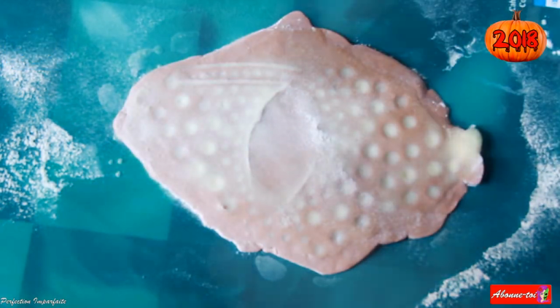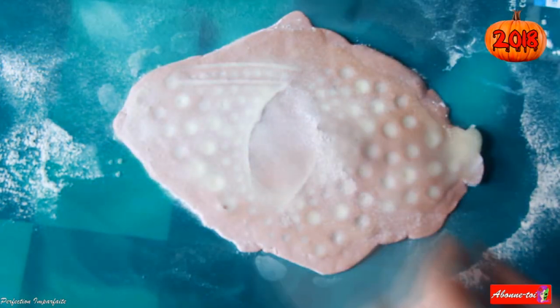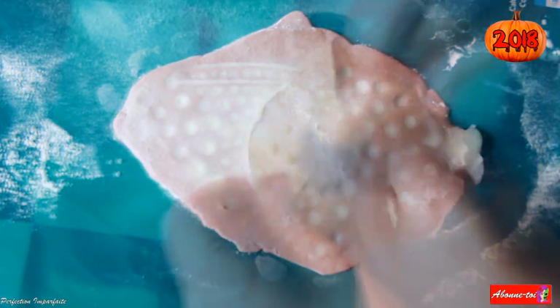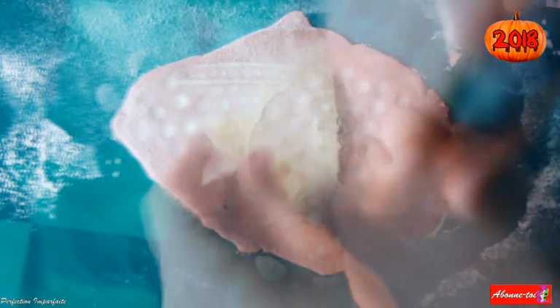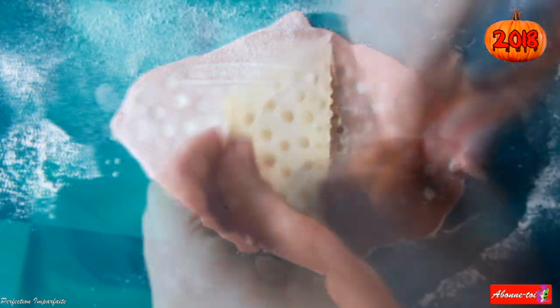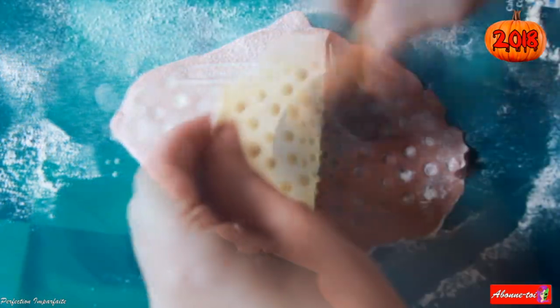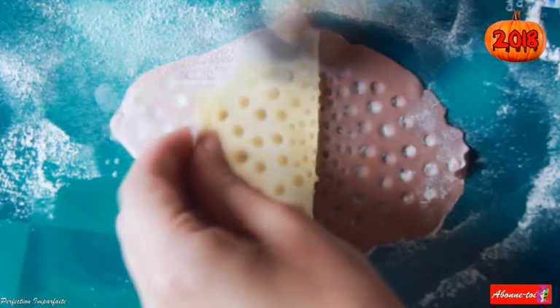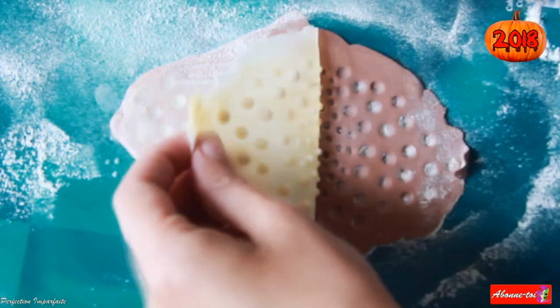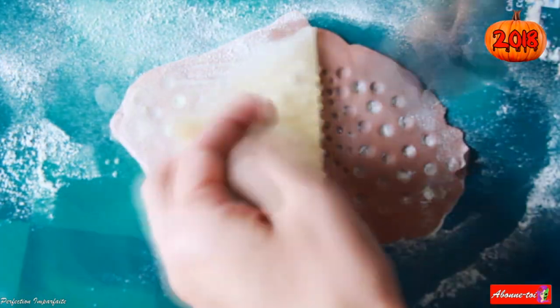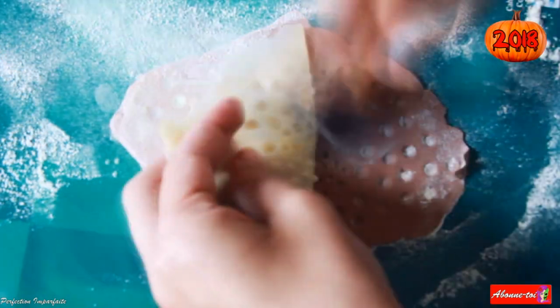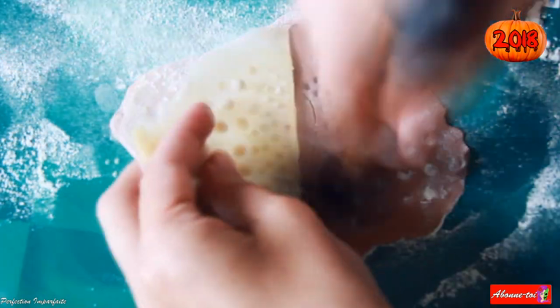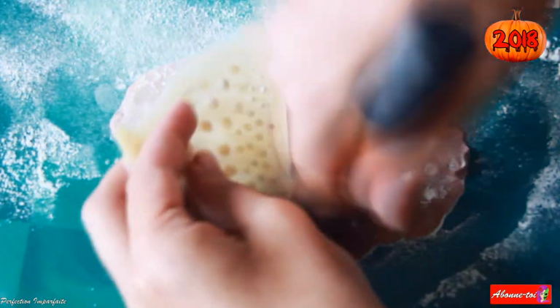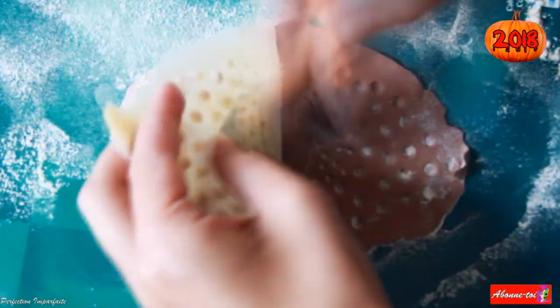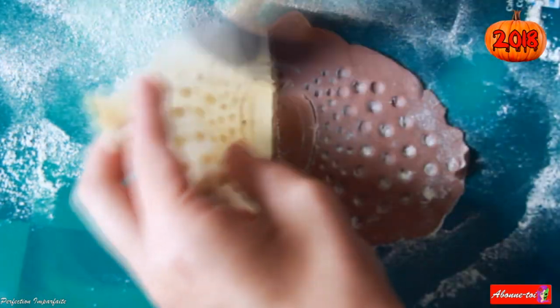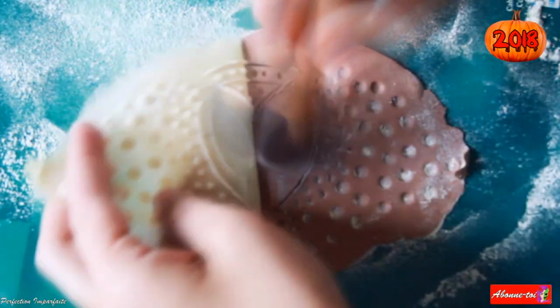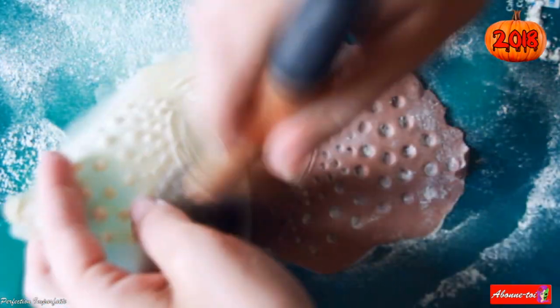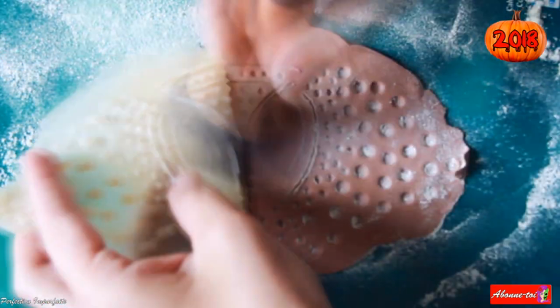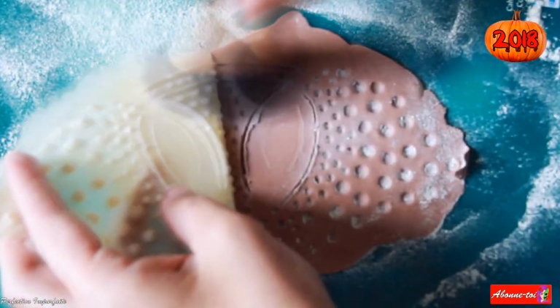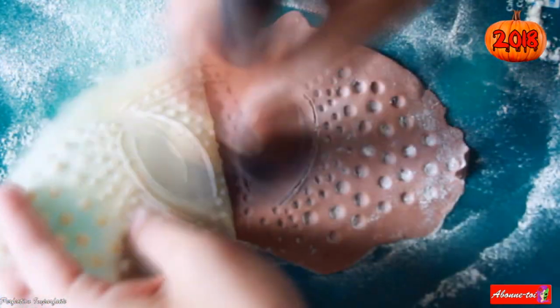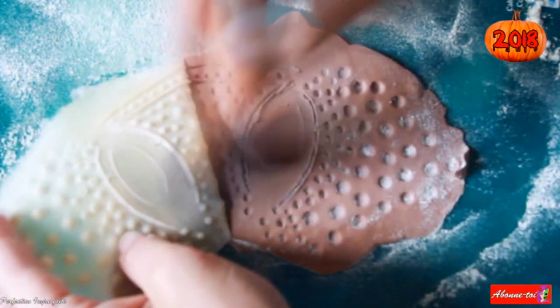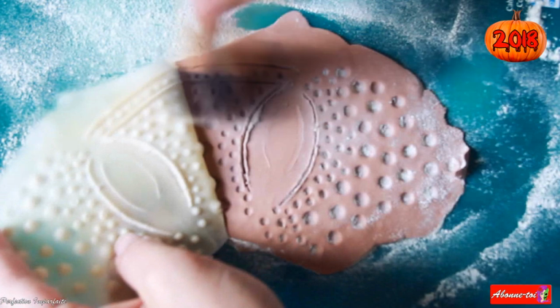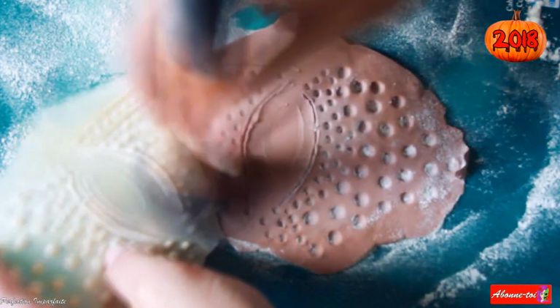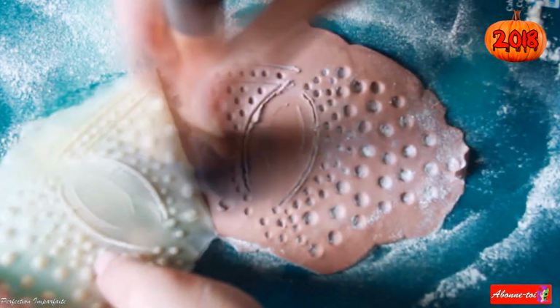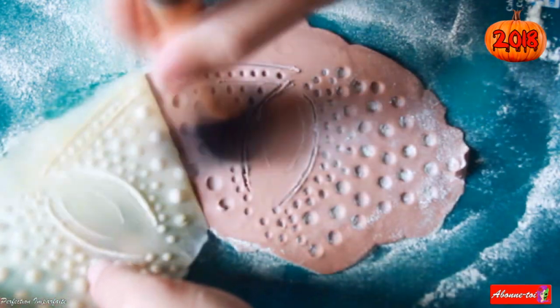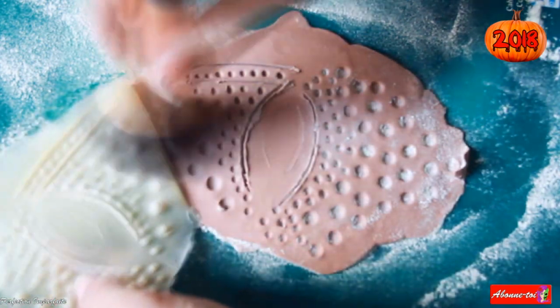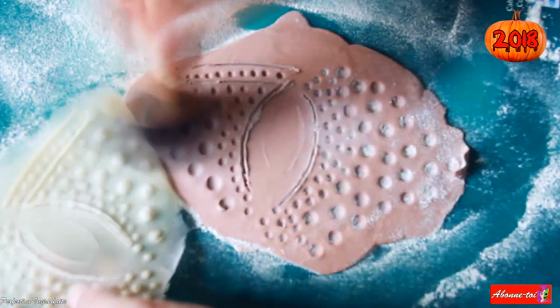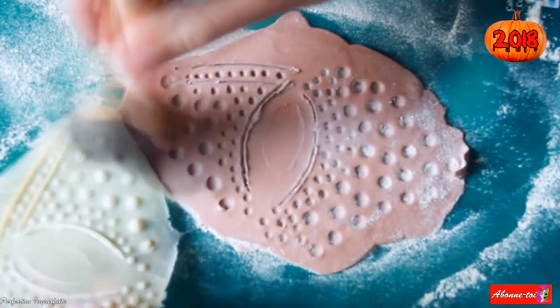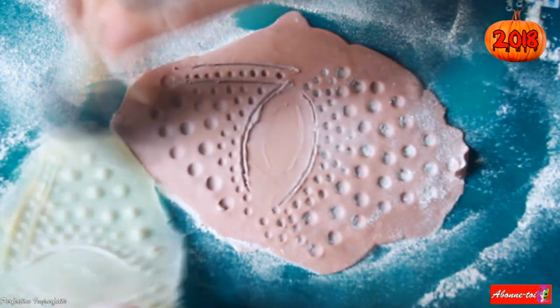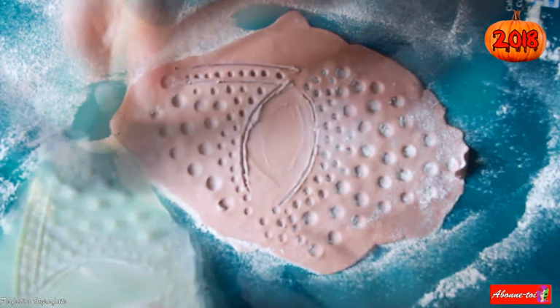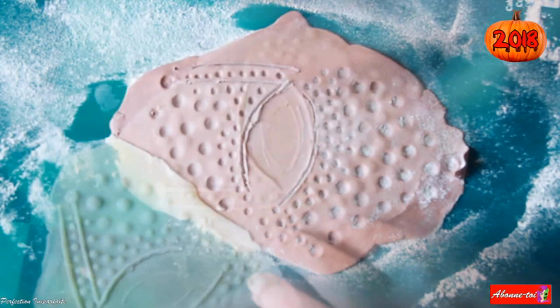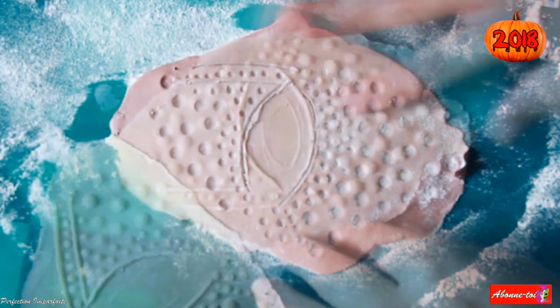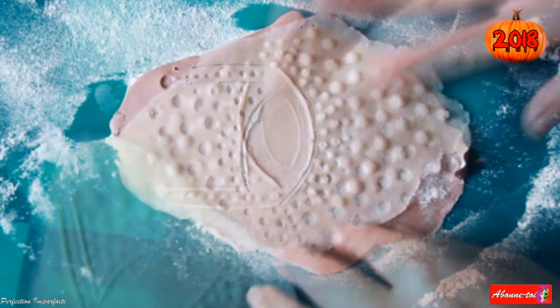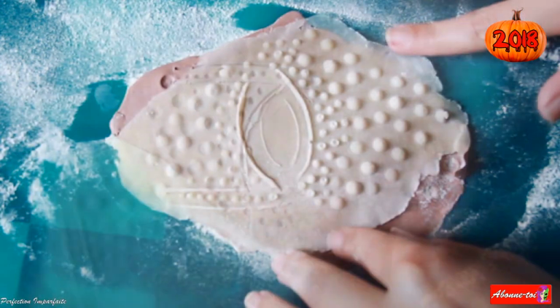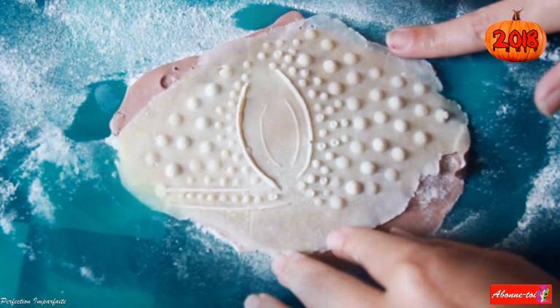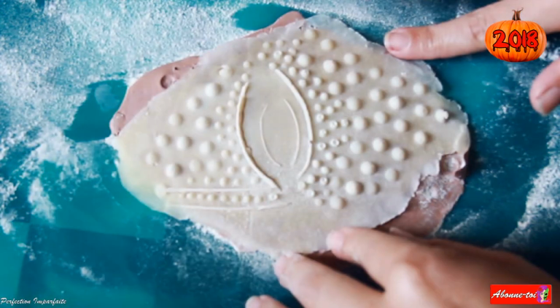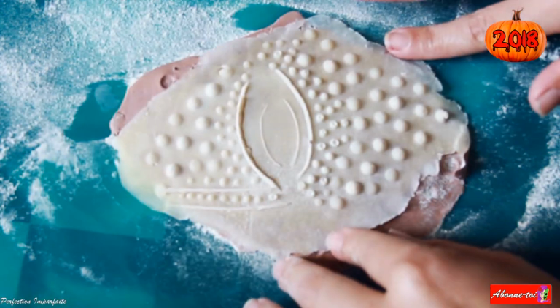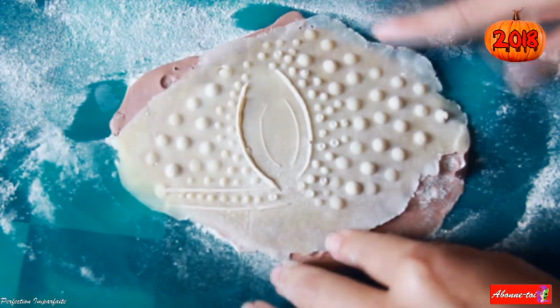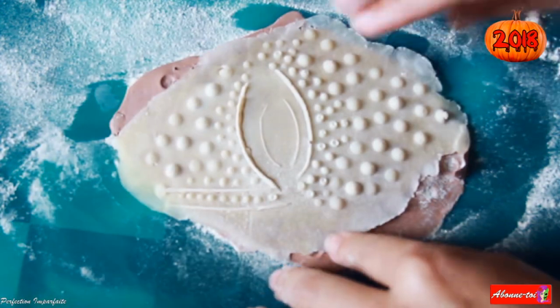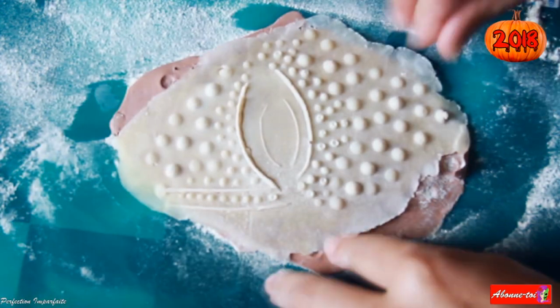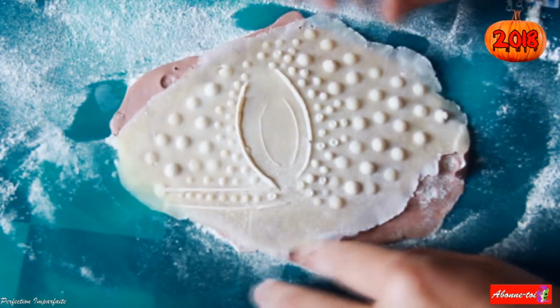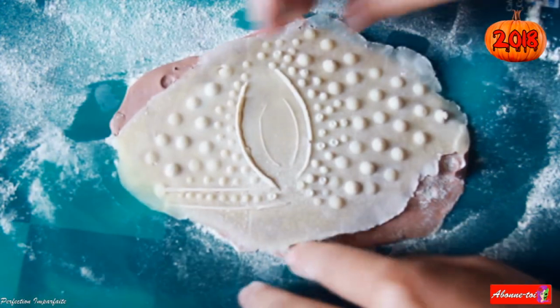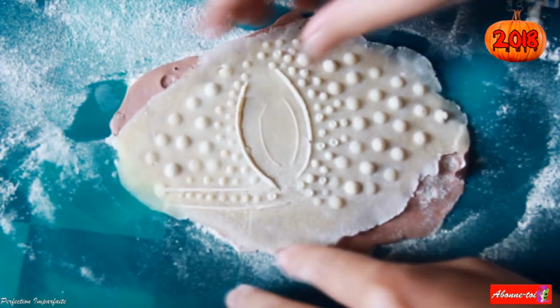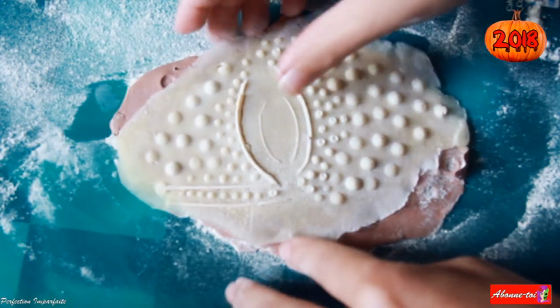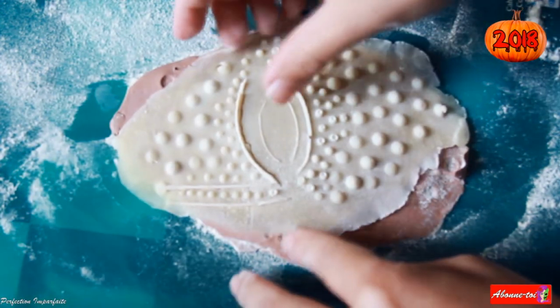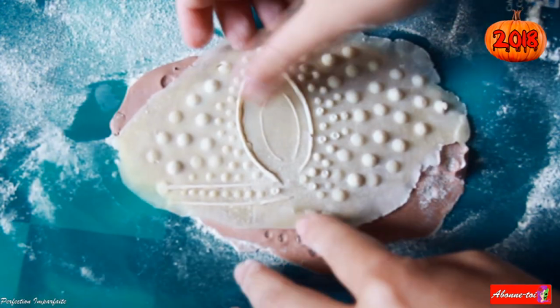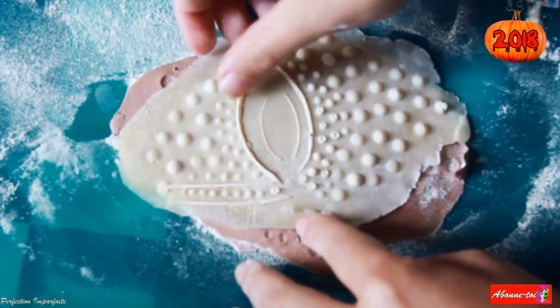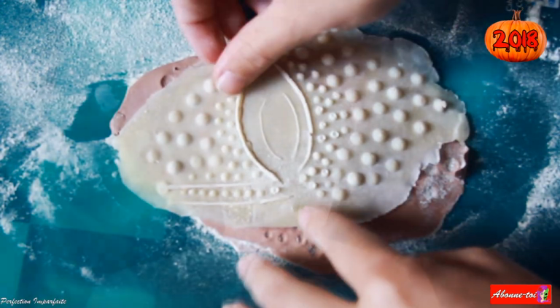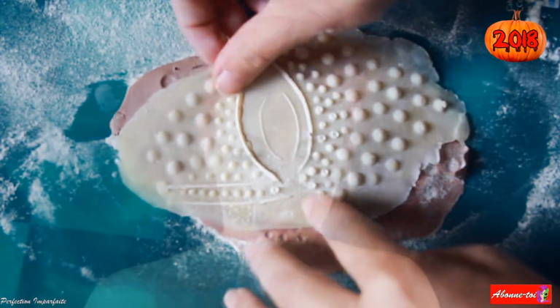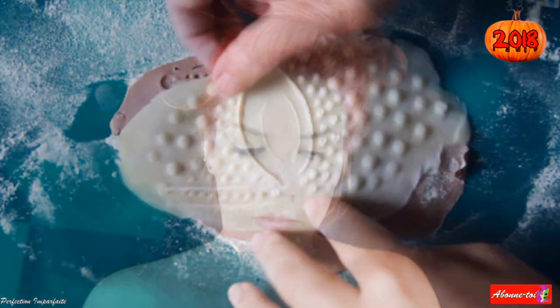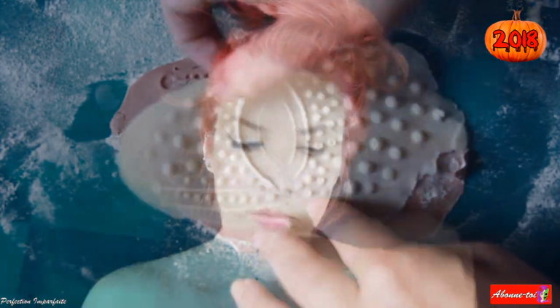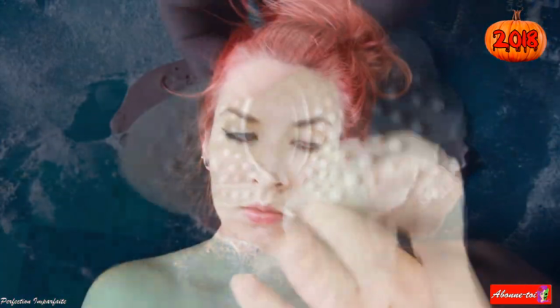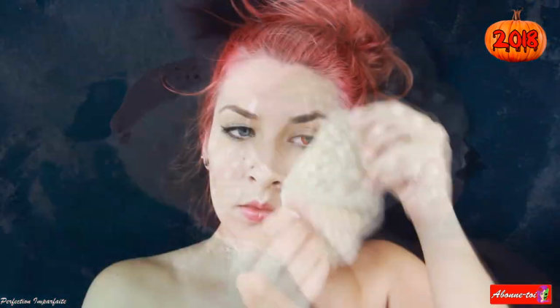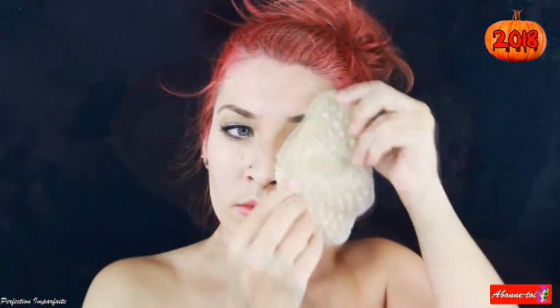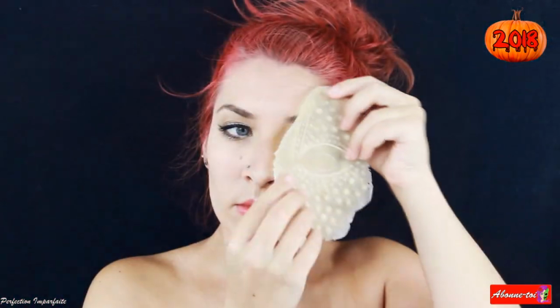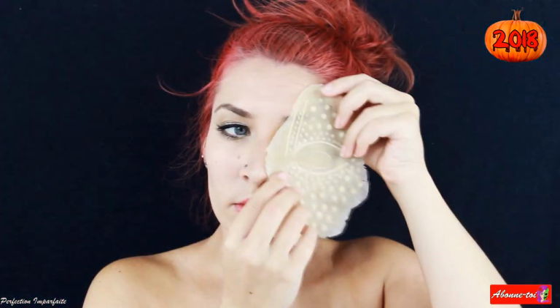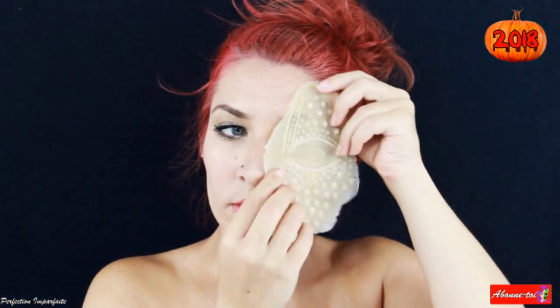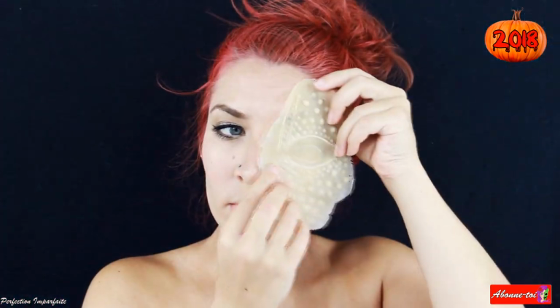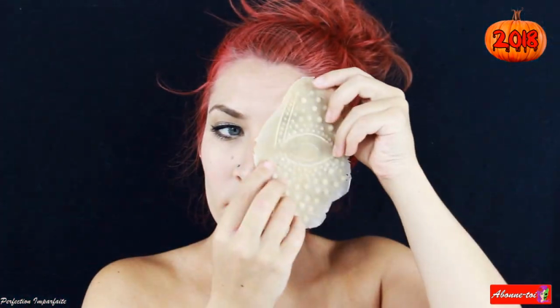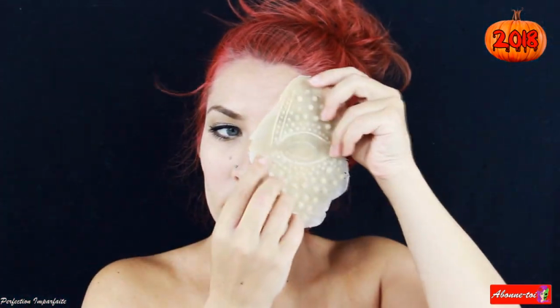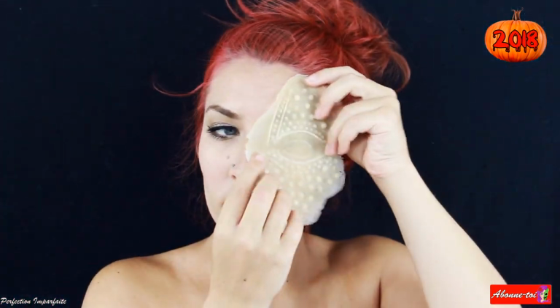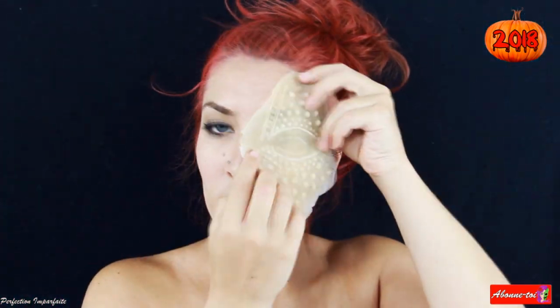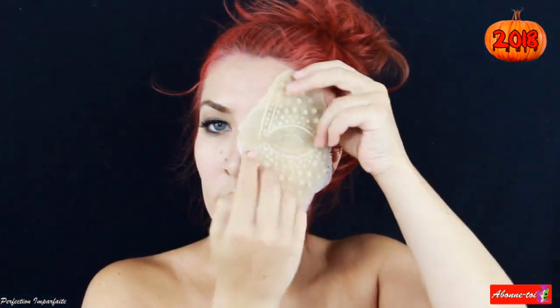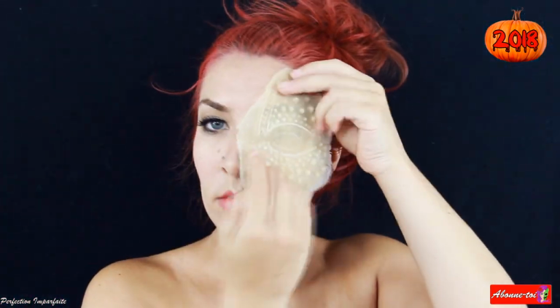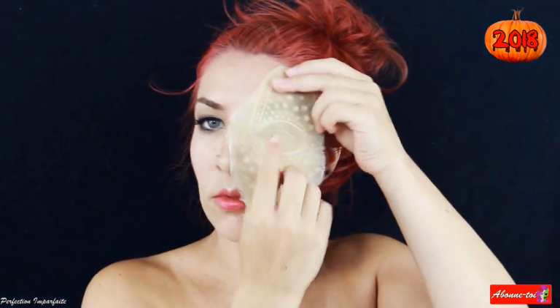Ainsi, elle se décolle facilement. Et voilà ce que ça donne. Plus qu'à l'apporter sur son visage.